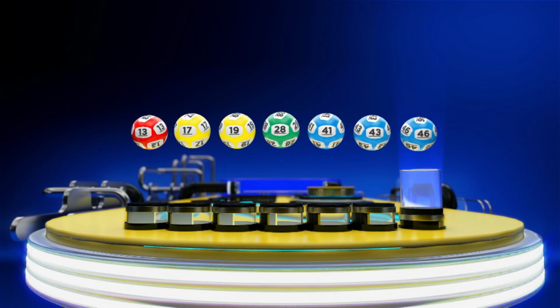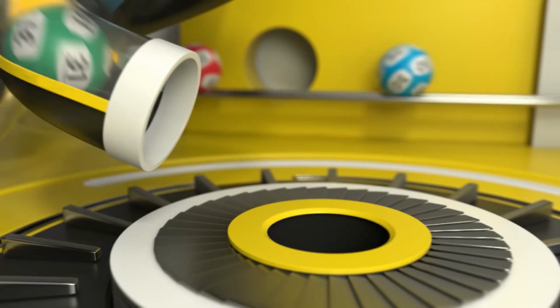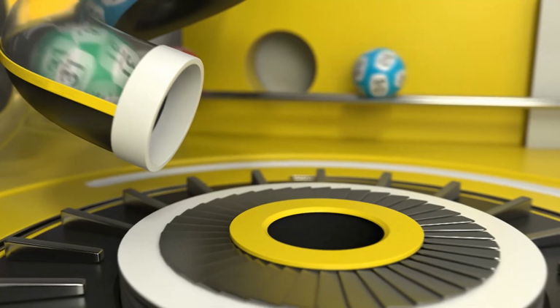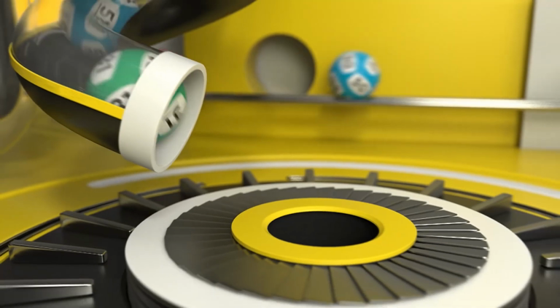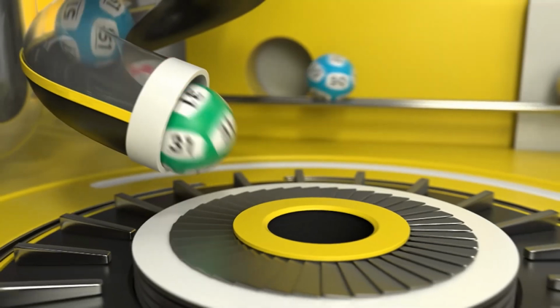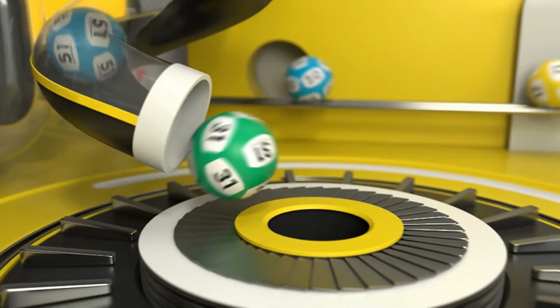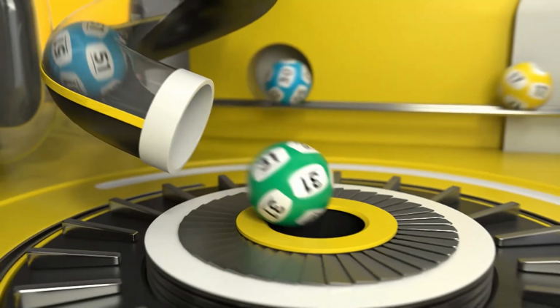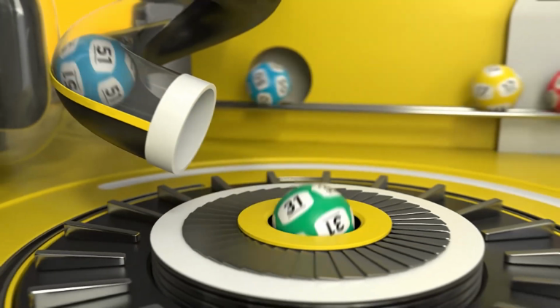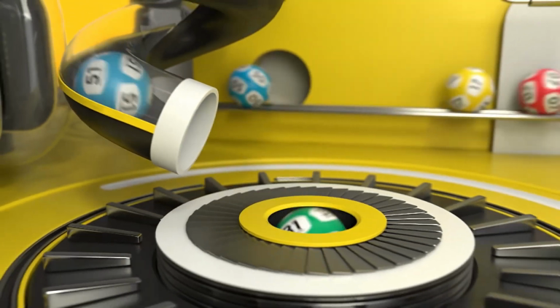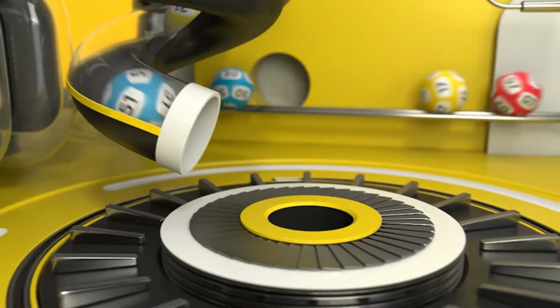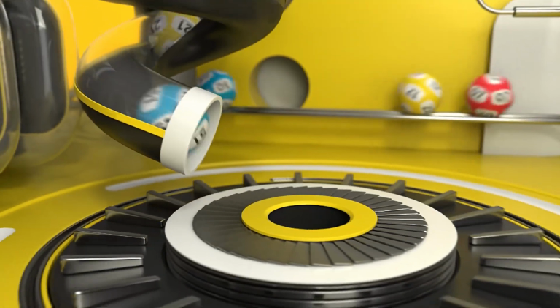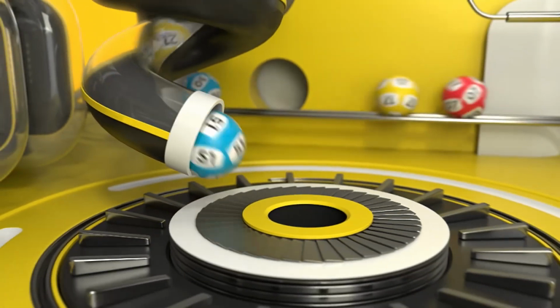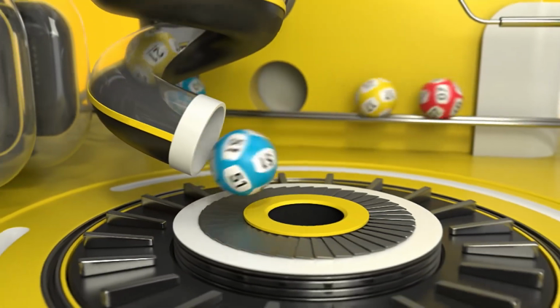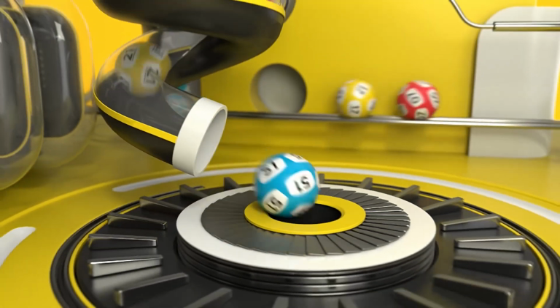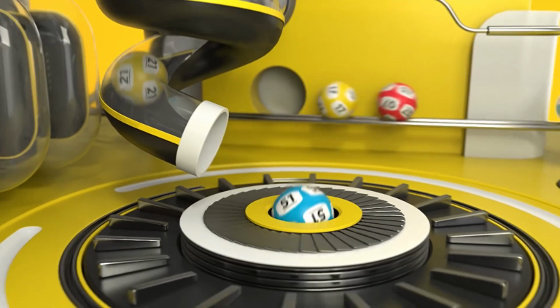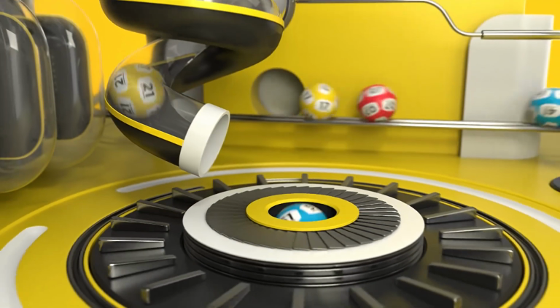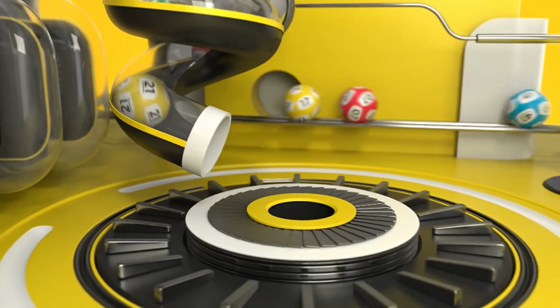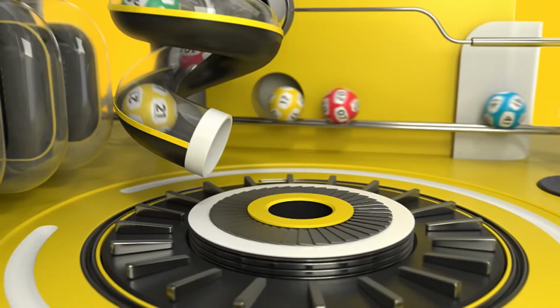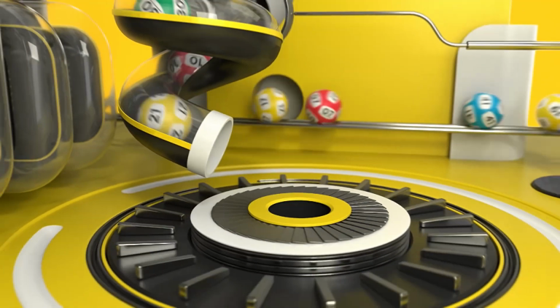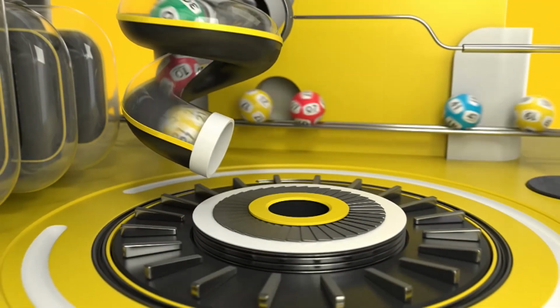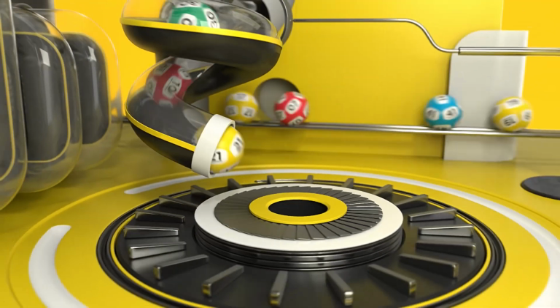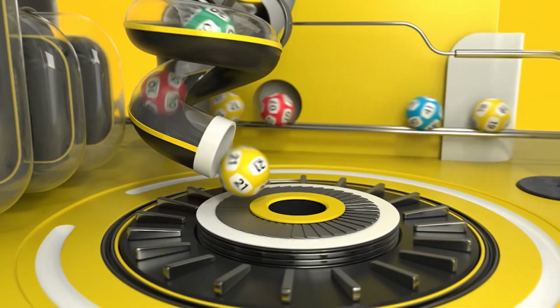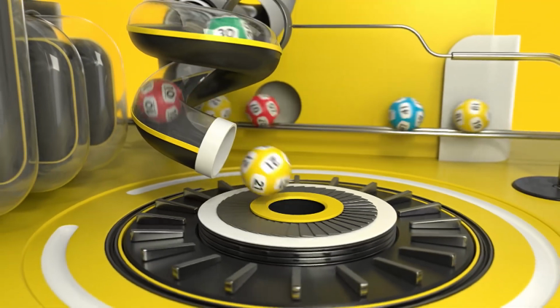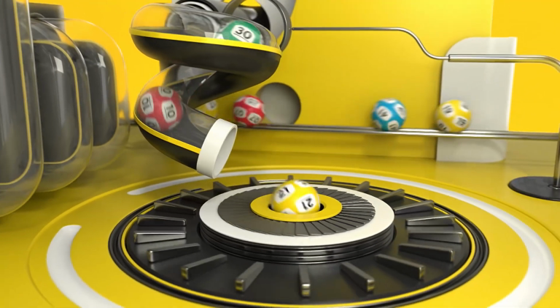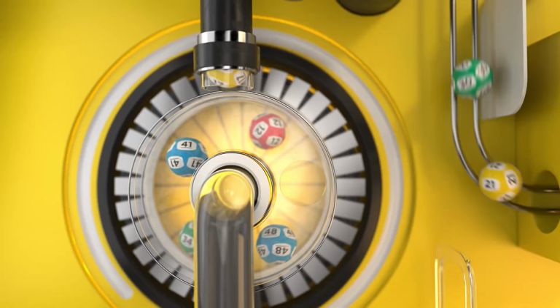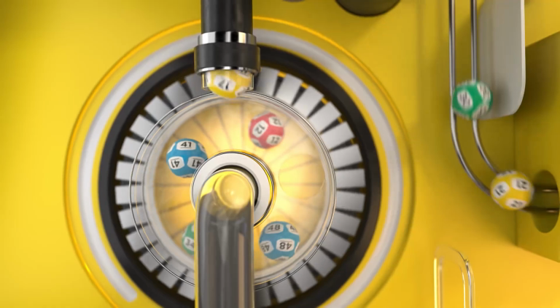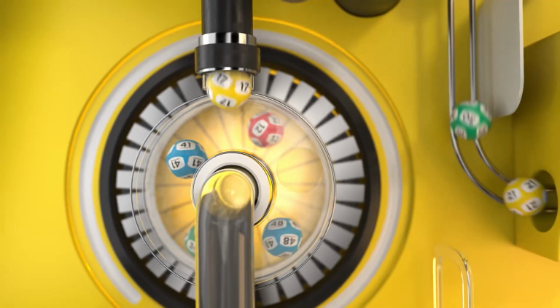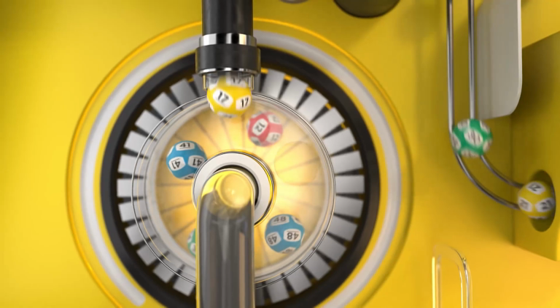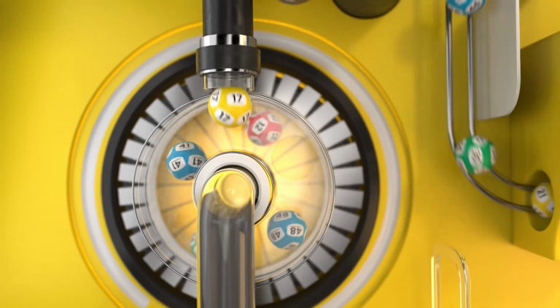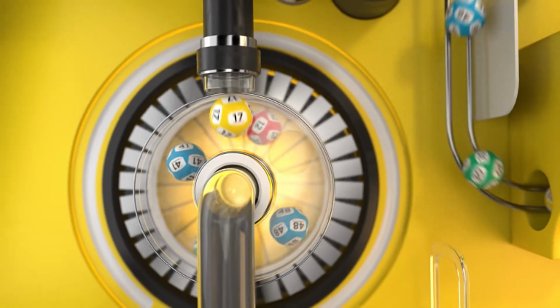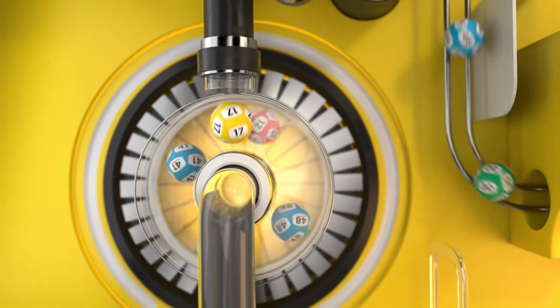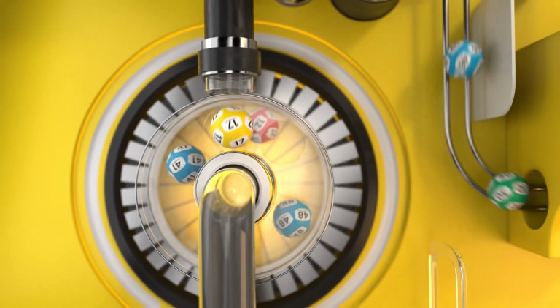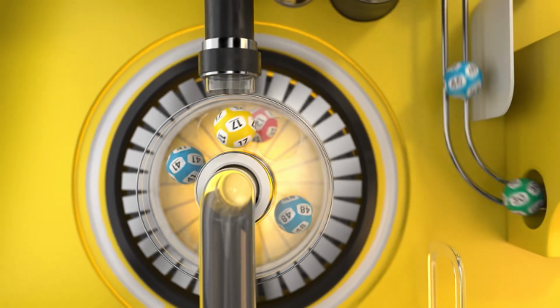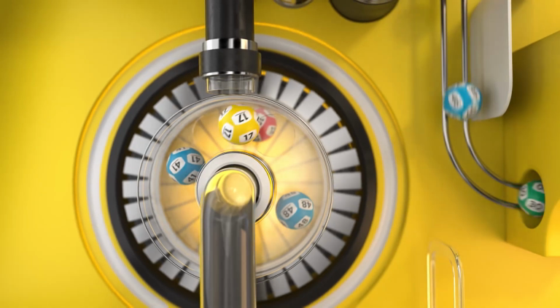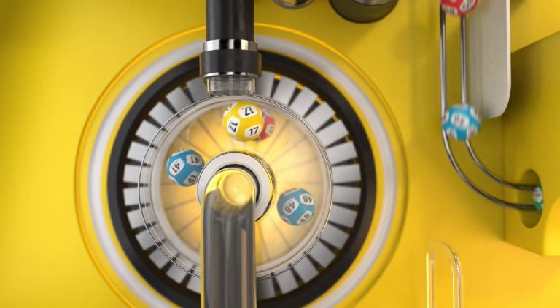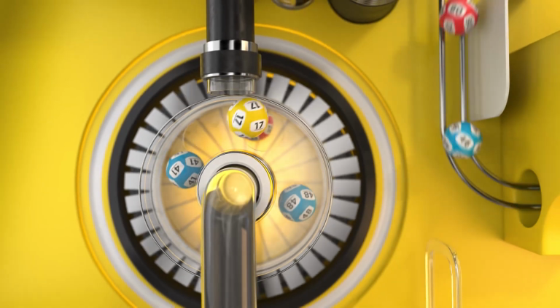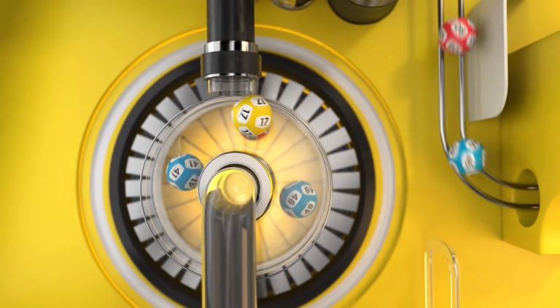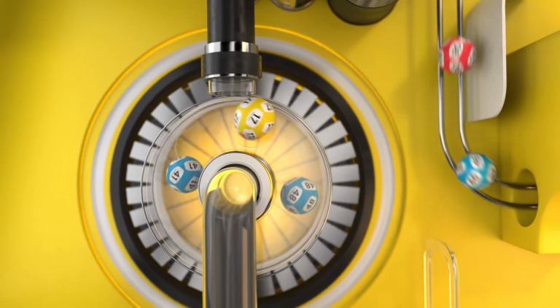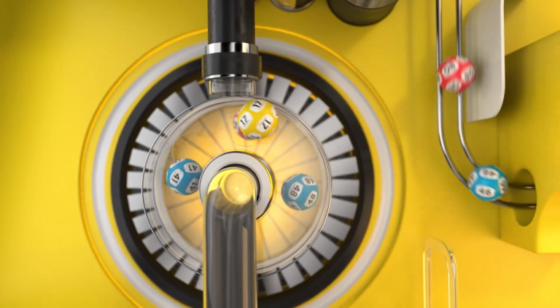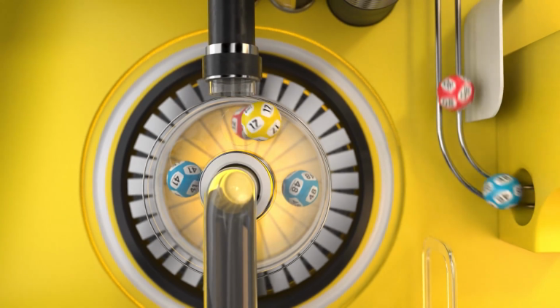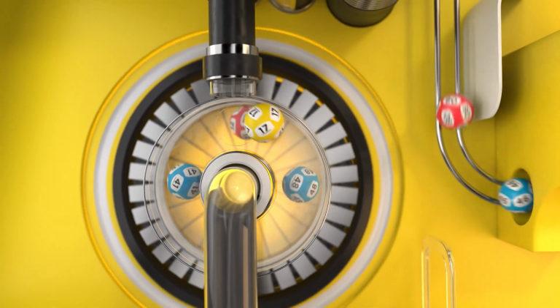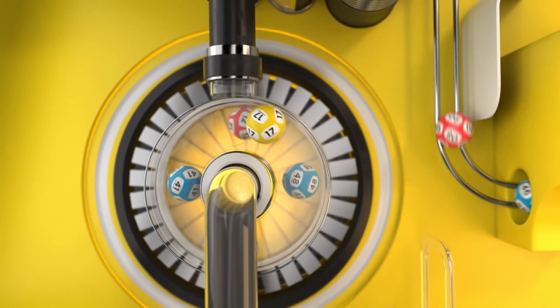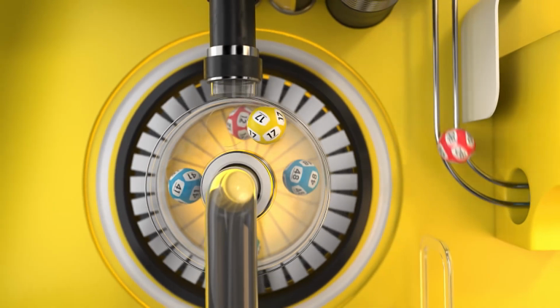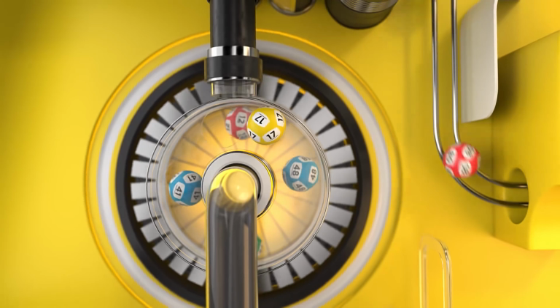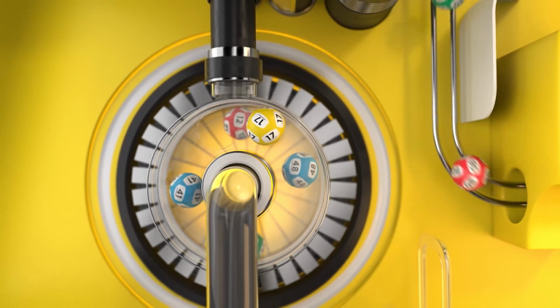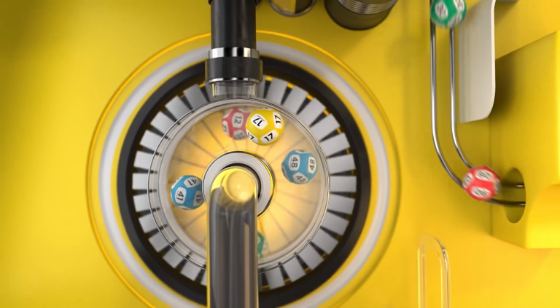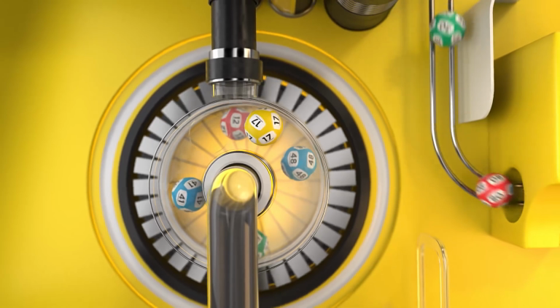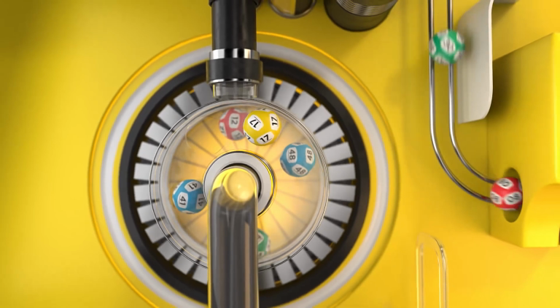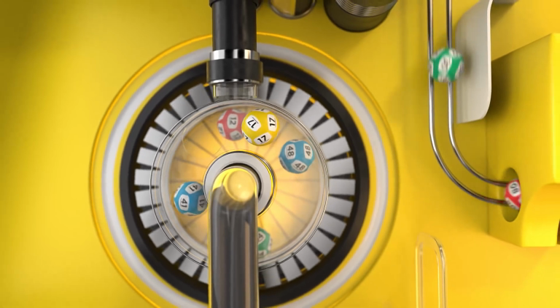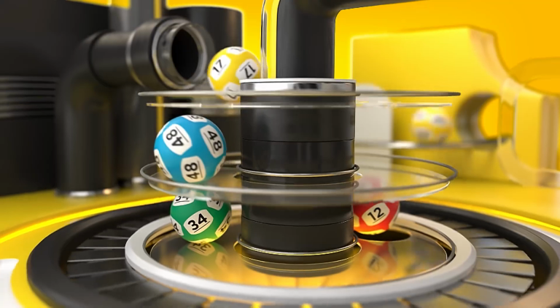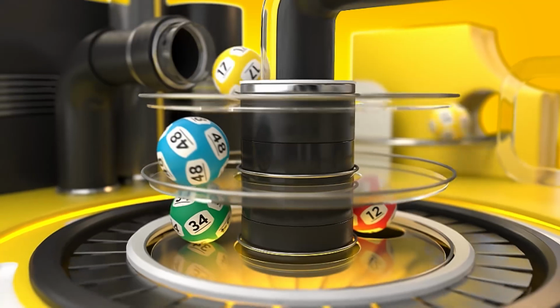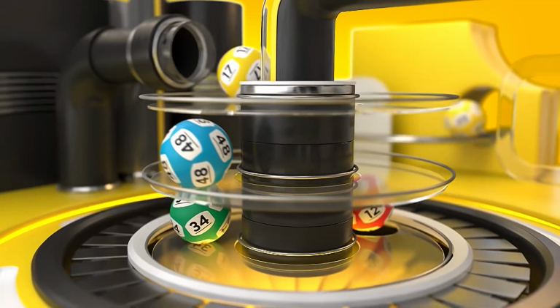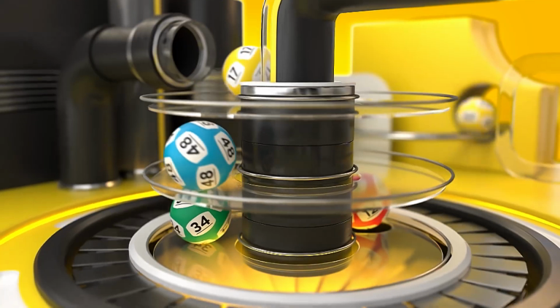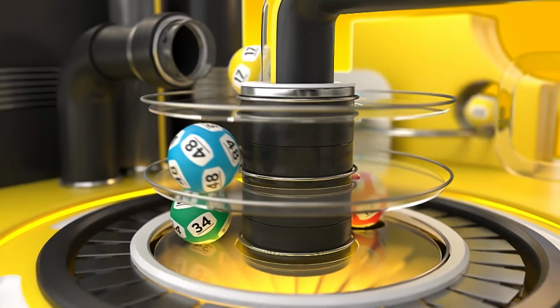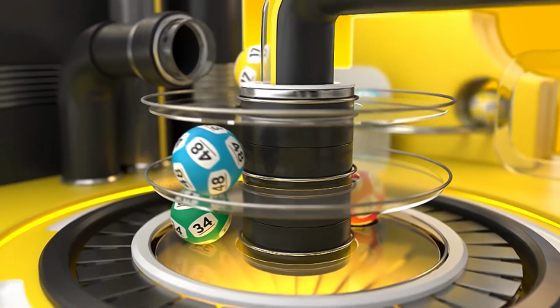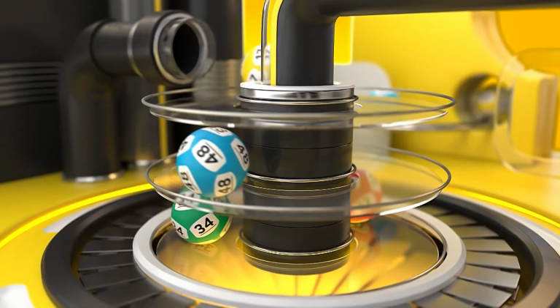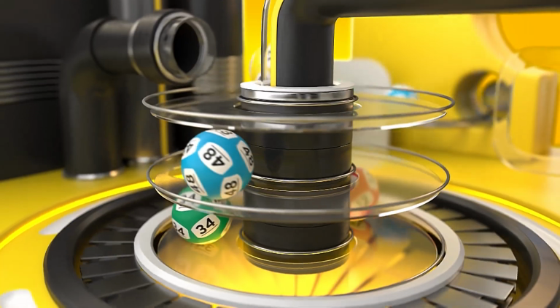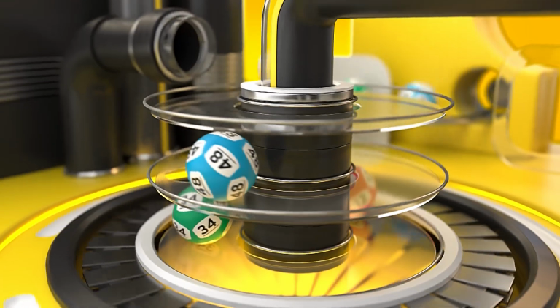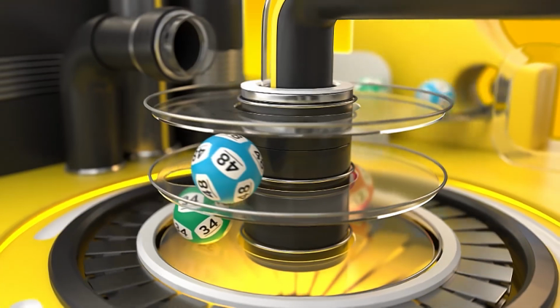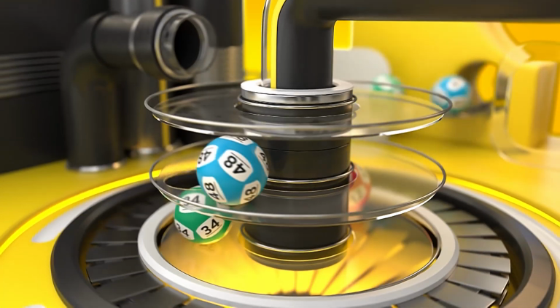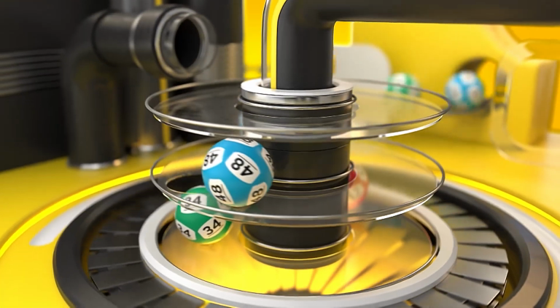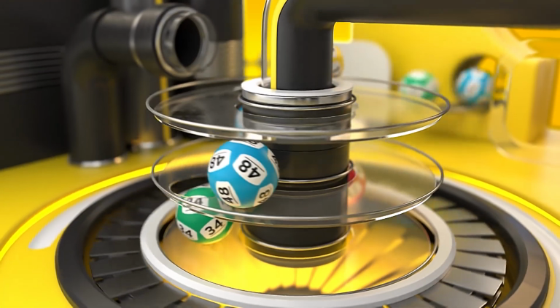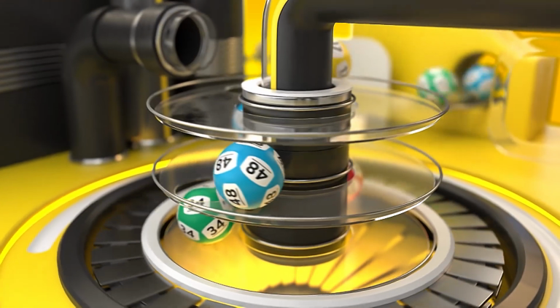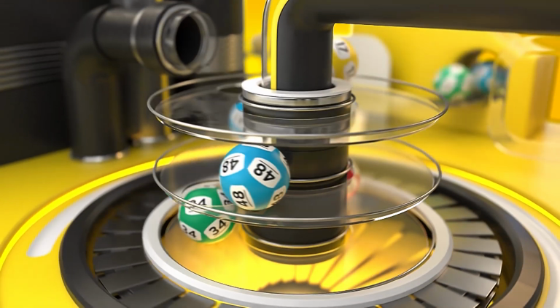Play Powerball and Powerball Plus for life-changing jackpots every Tuesday and Friday. Play now! Ithuba is the proud operator of the National Lottery.